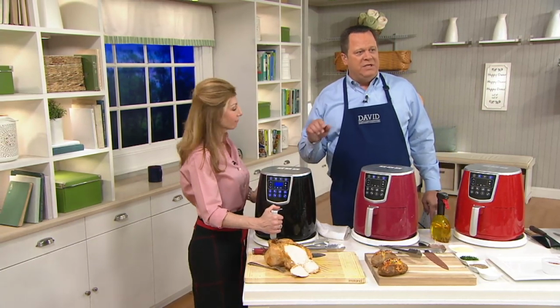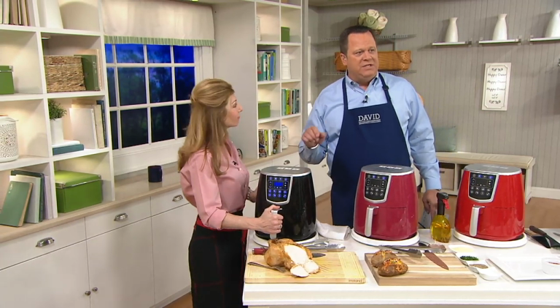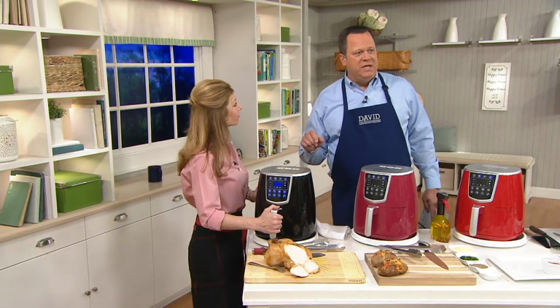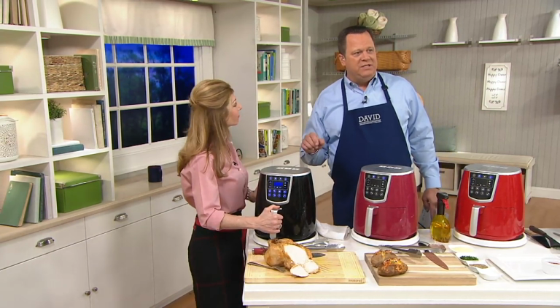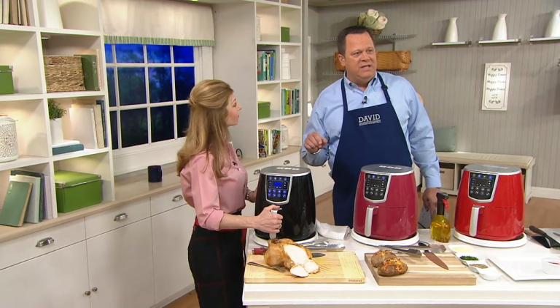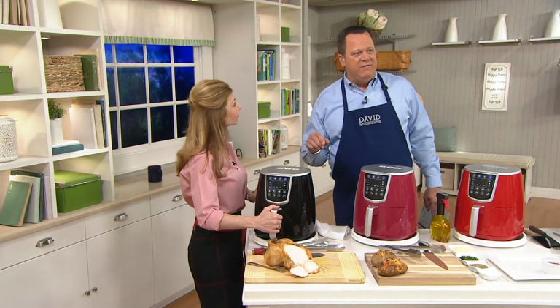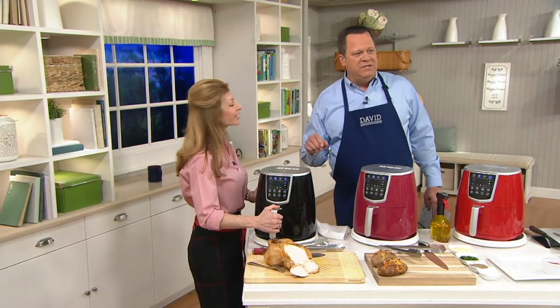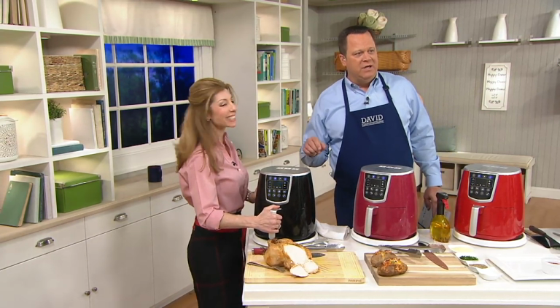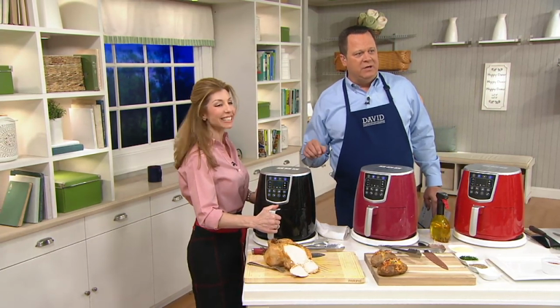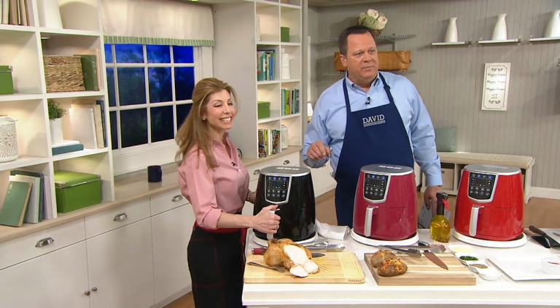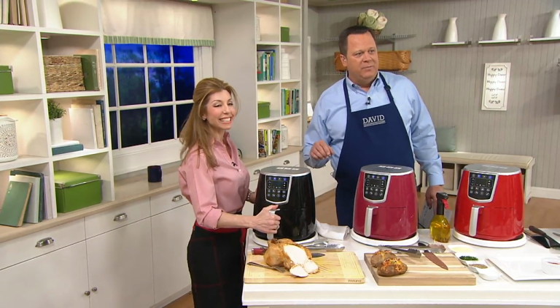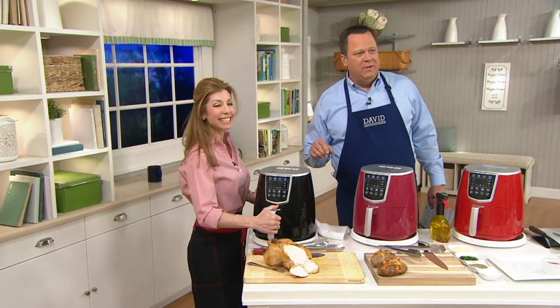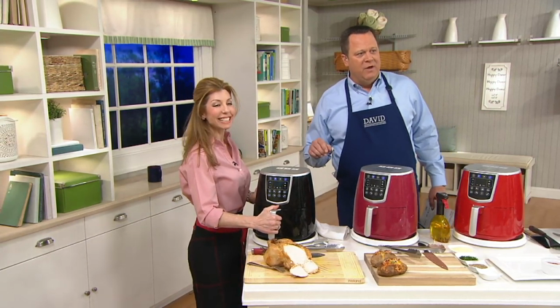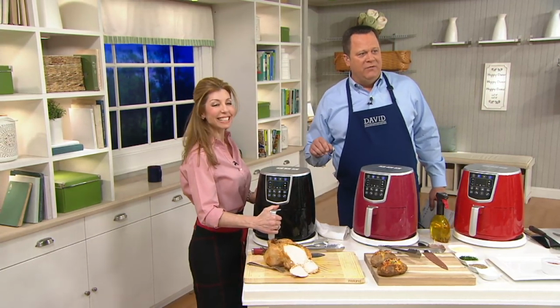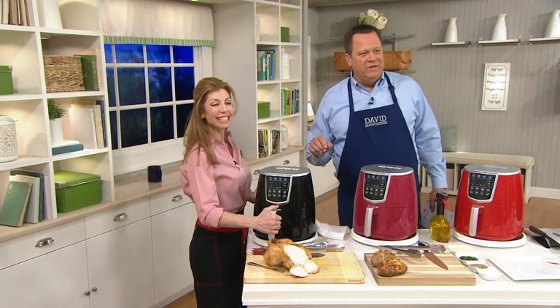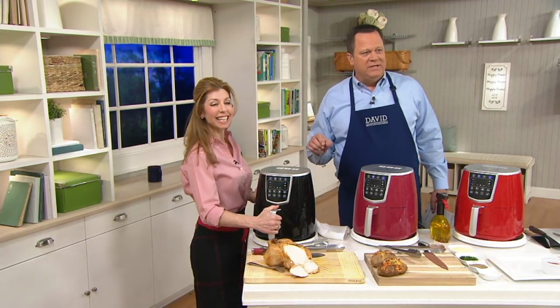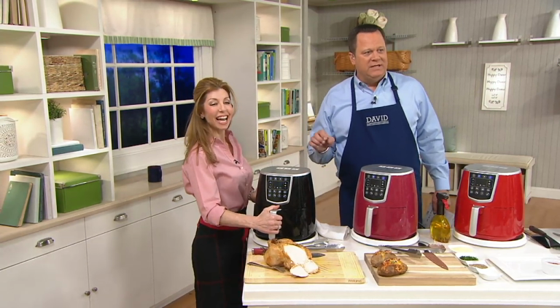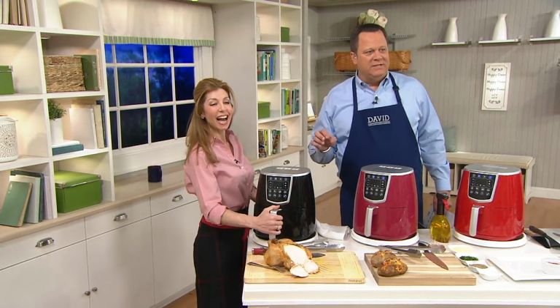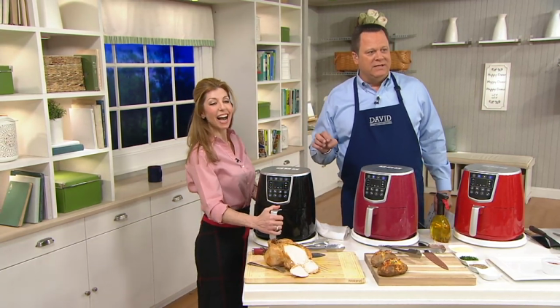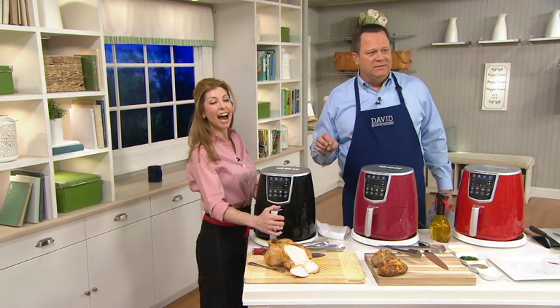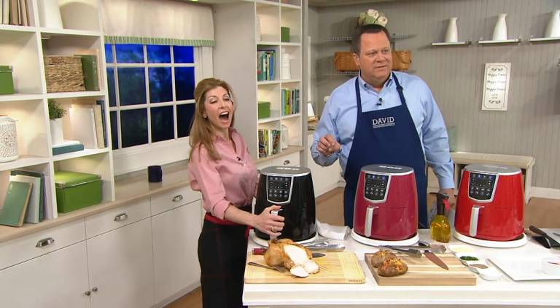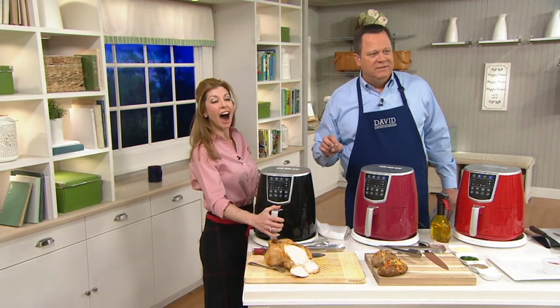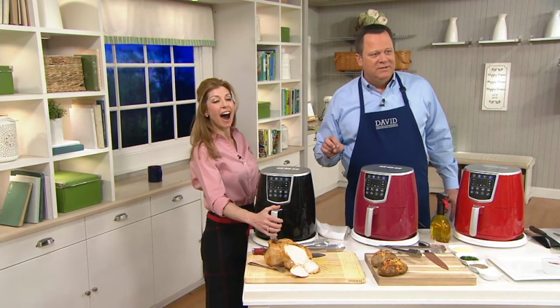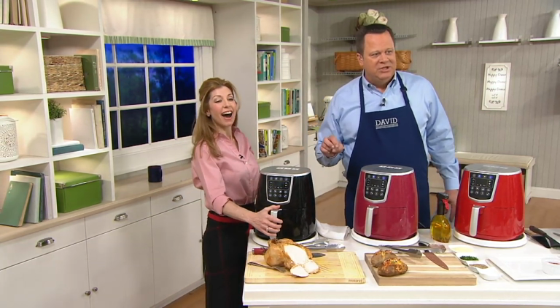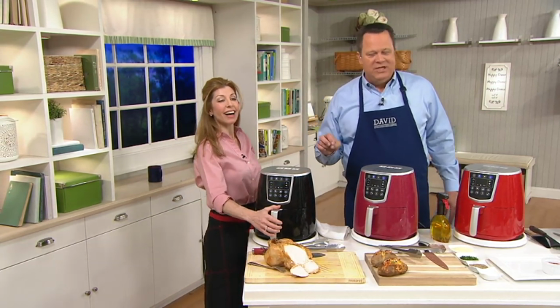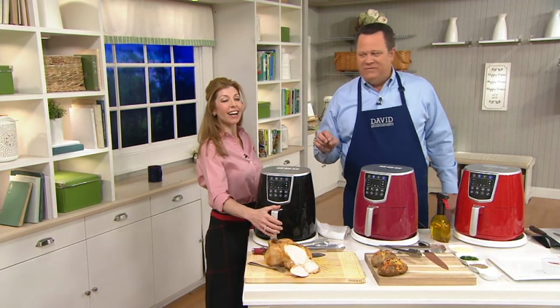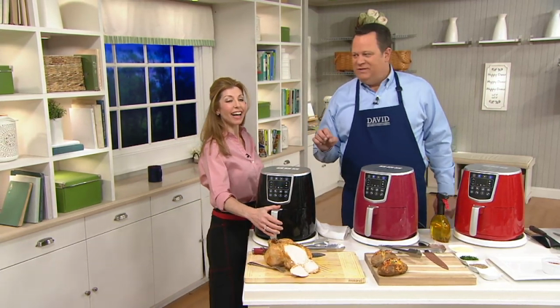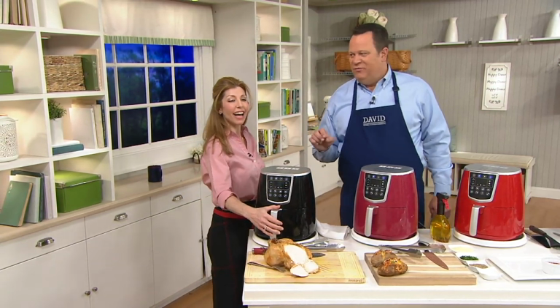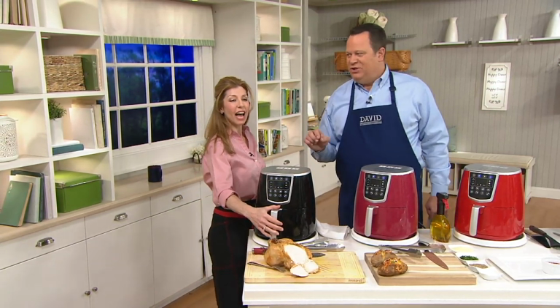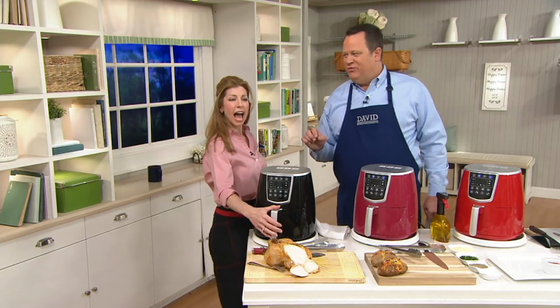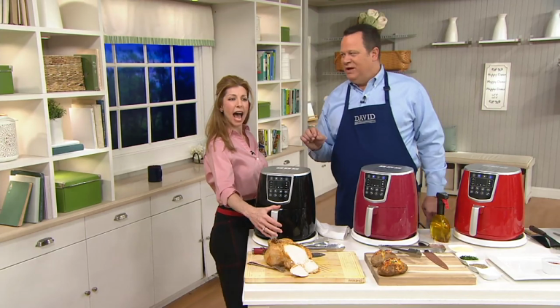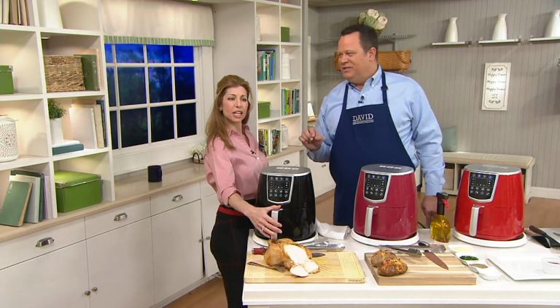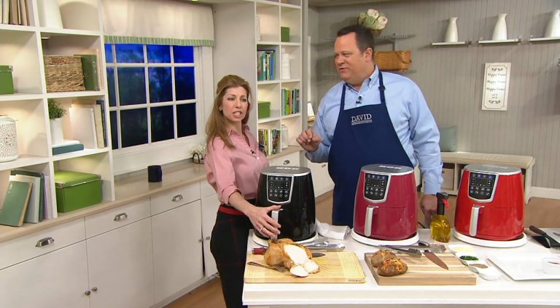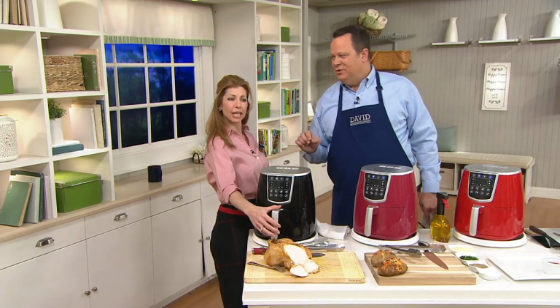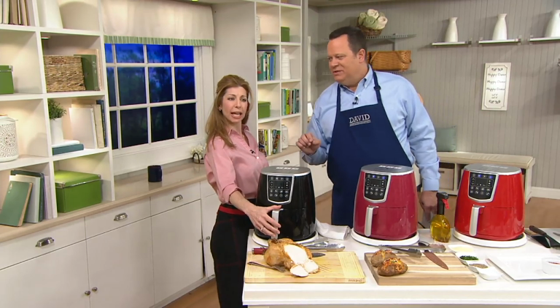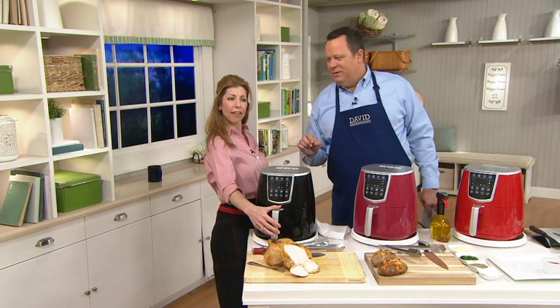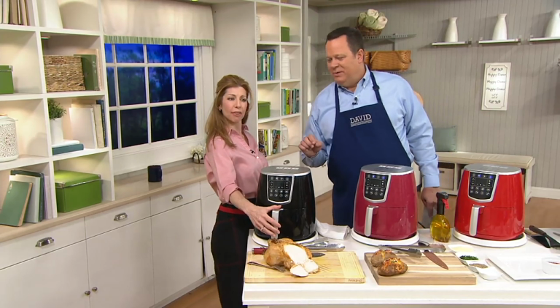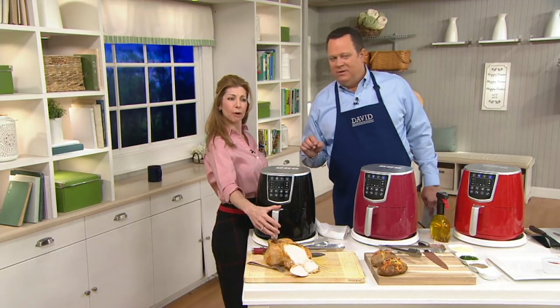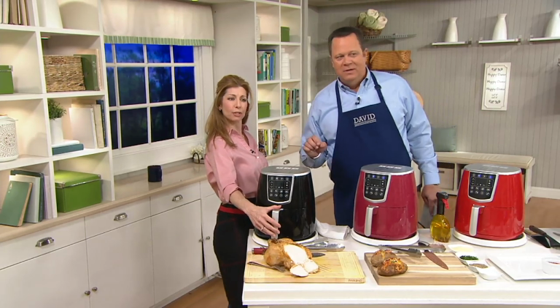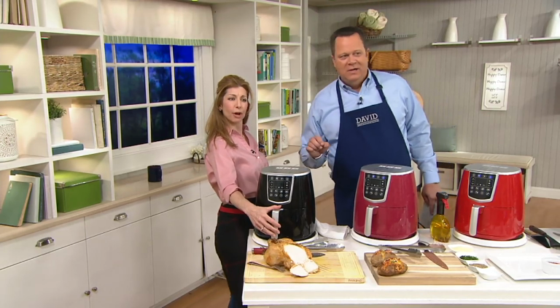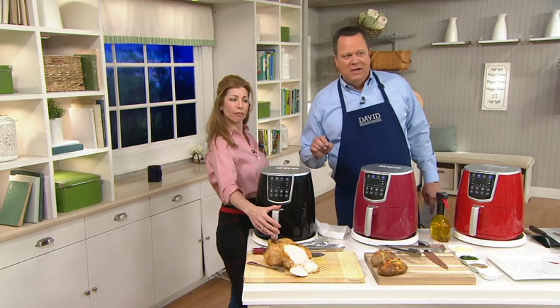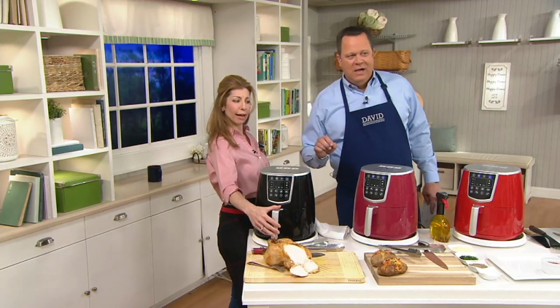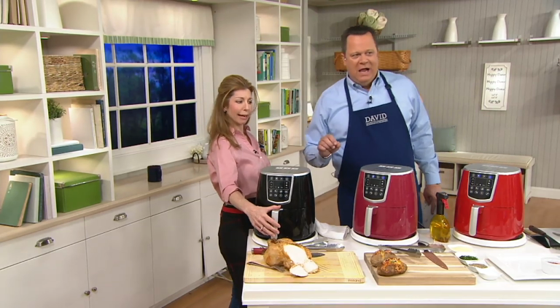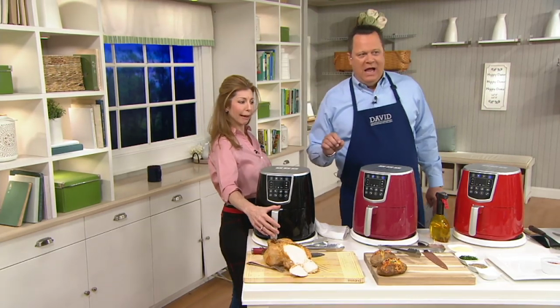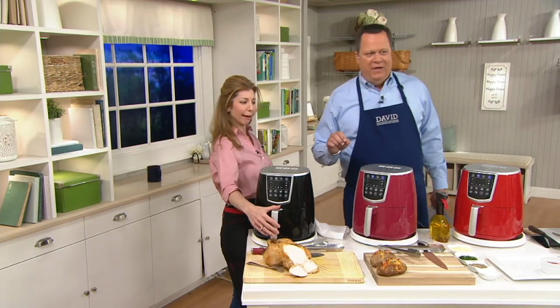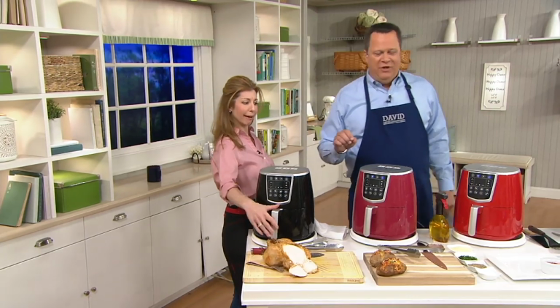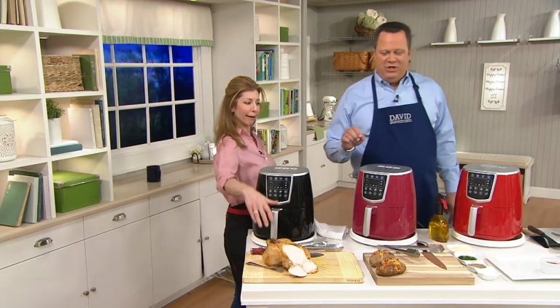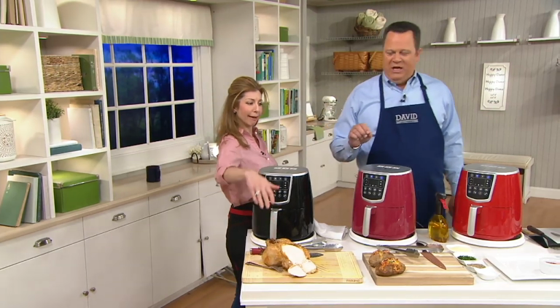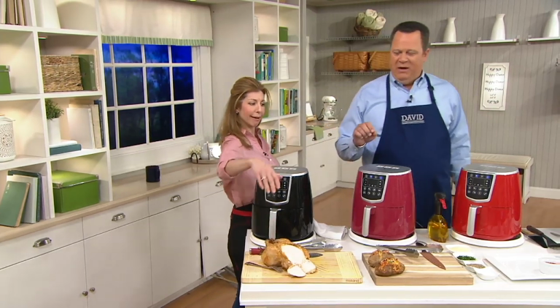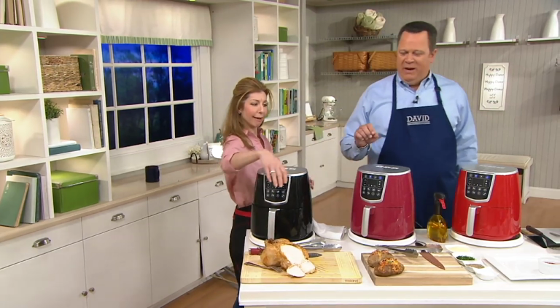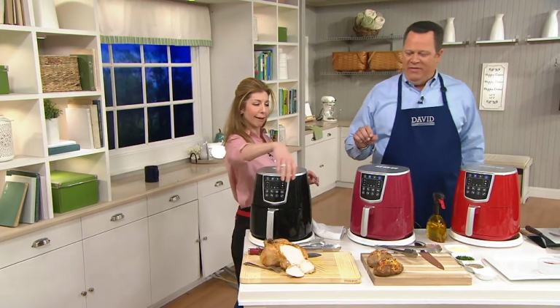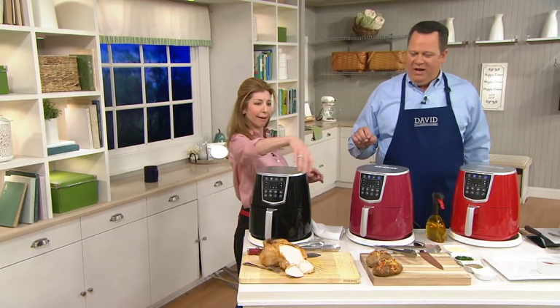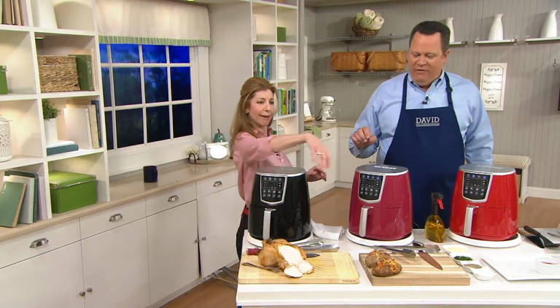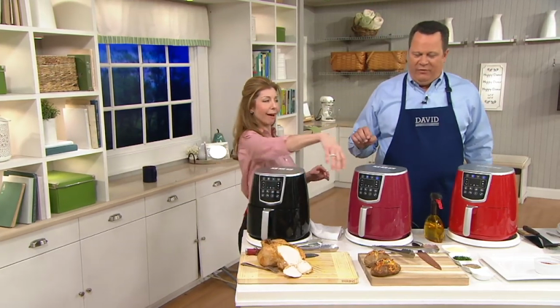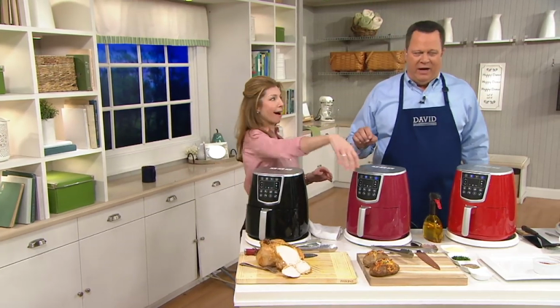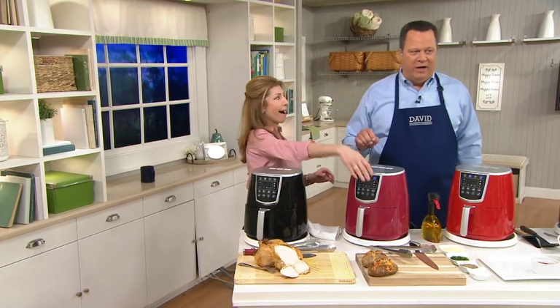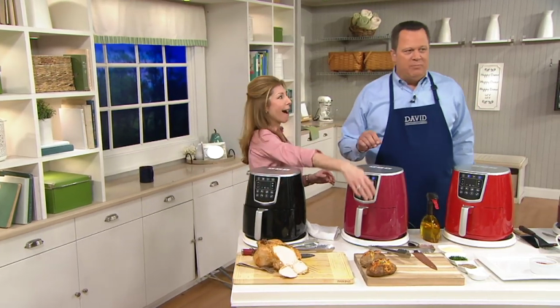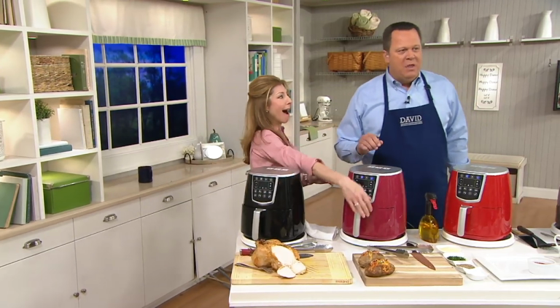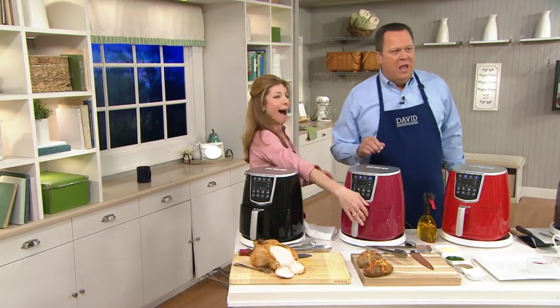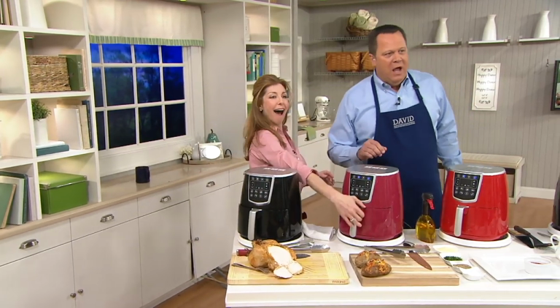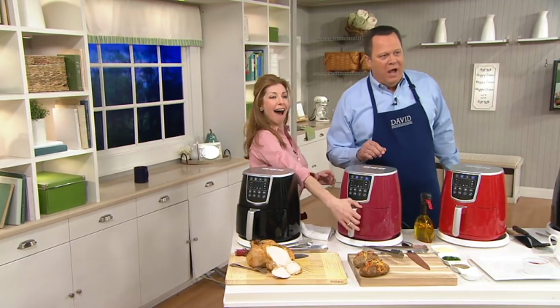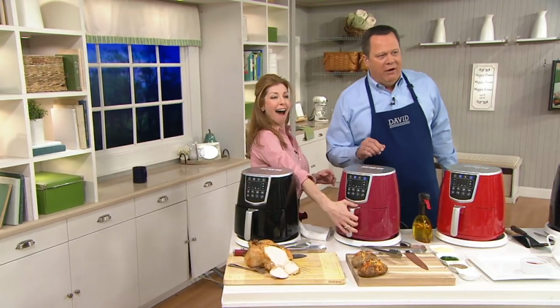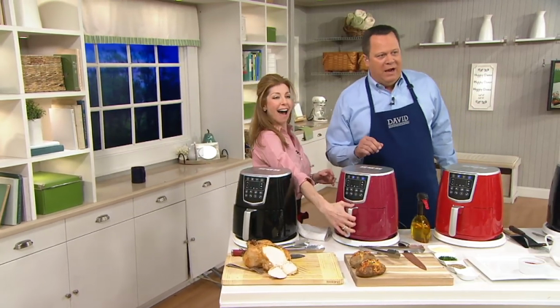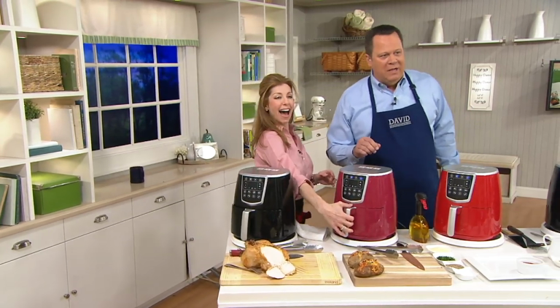I see Stacy is having dinner — she's having some french fries. How did she get those already? I think she got them out of the air fryer.